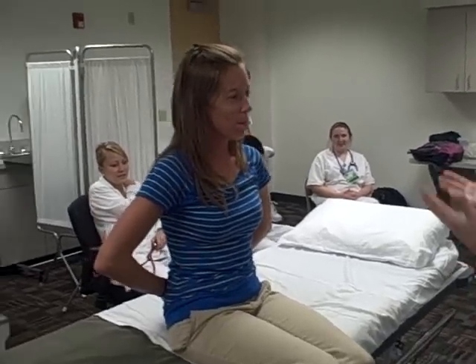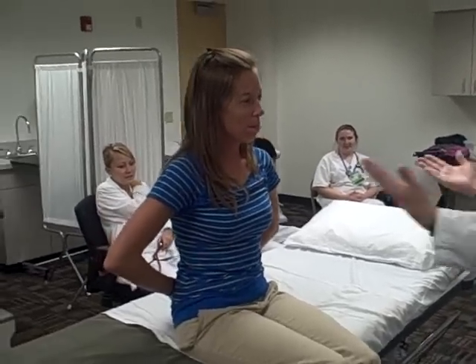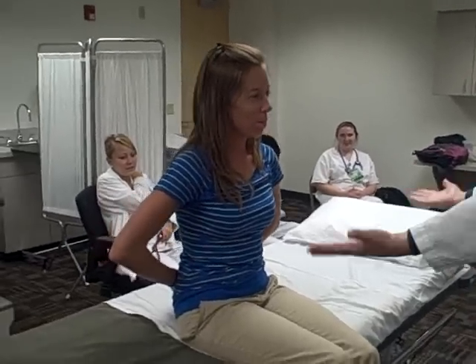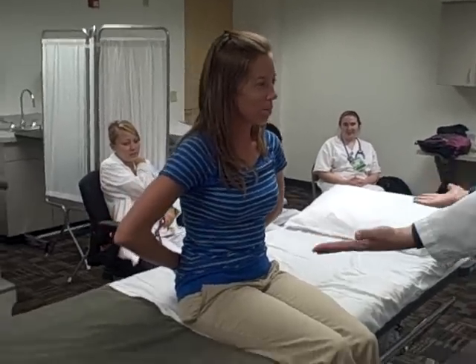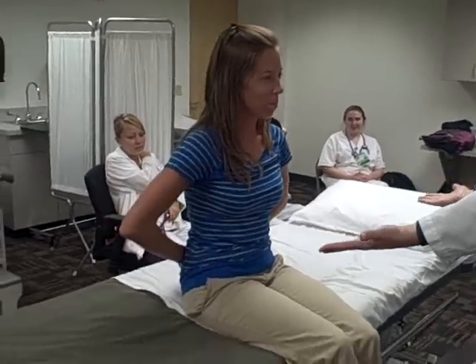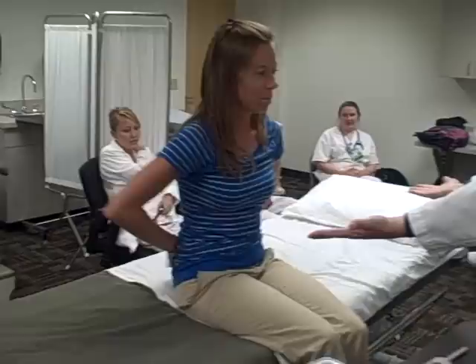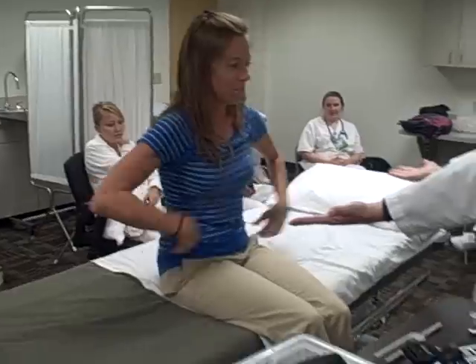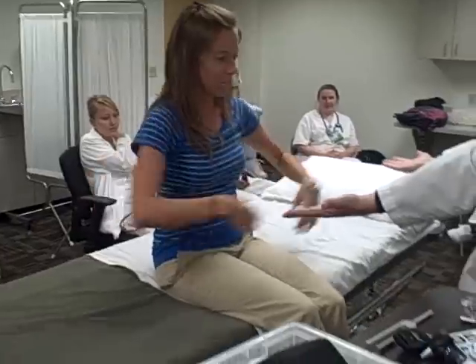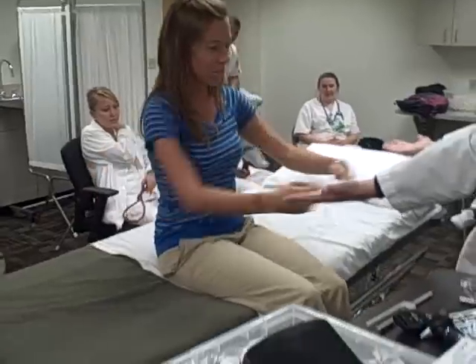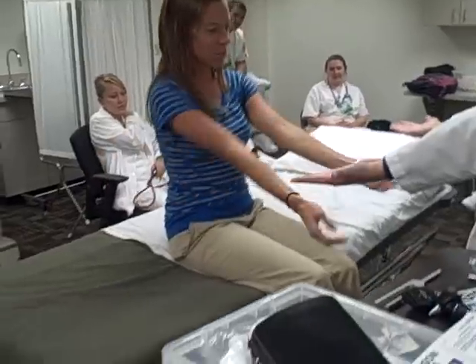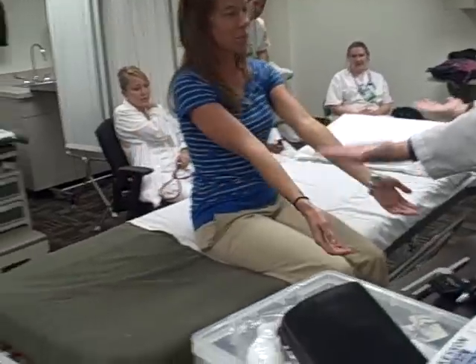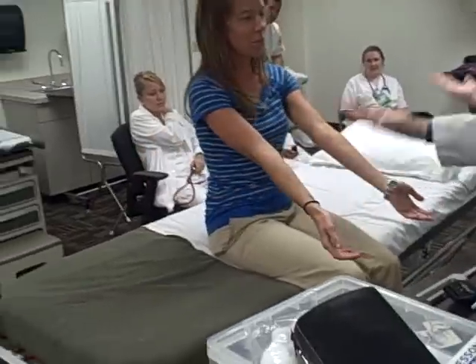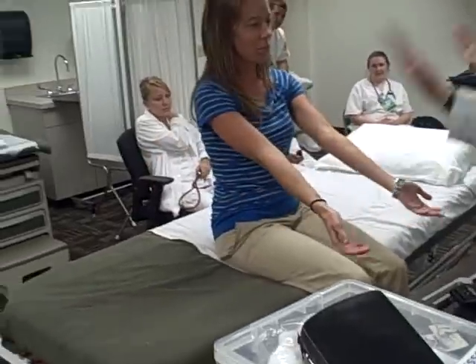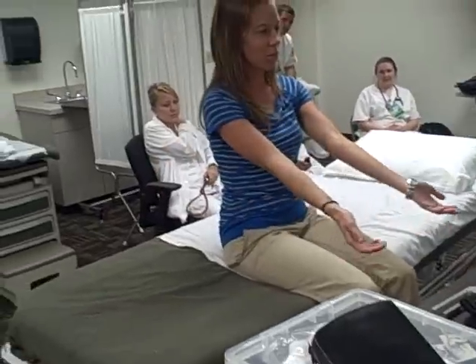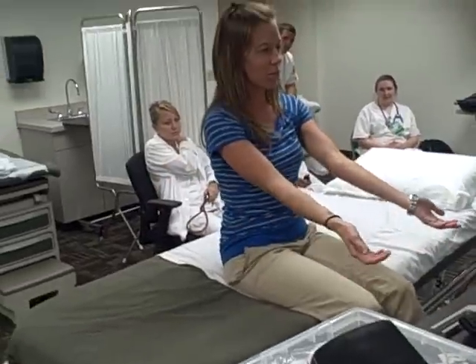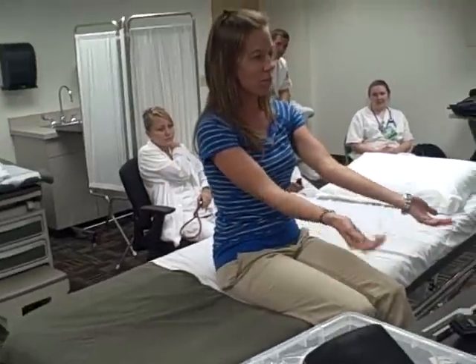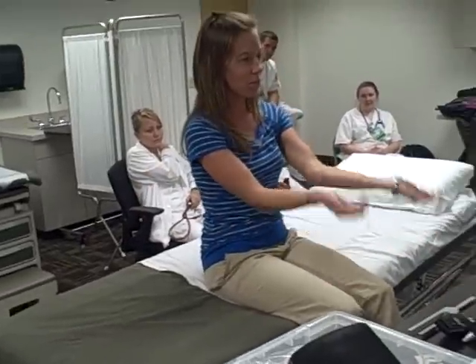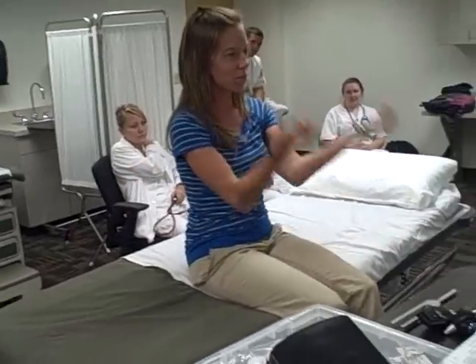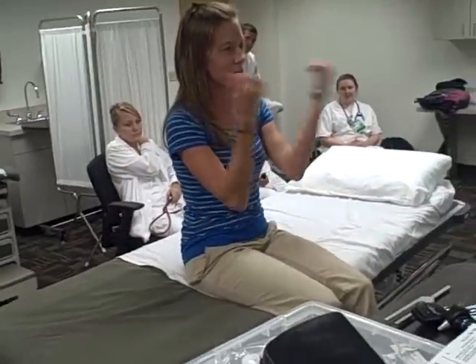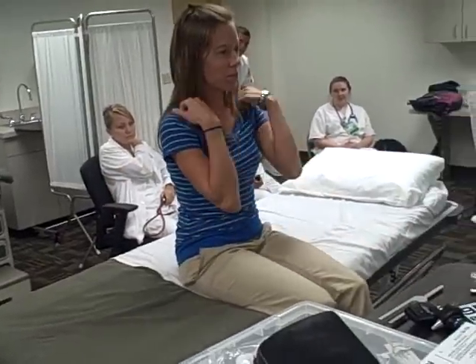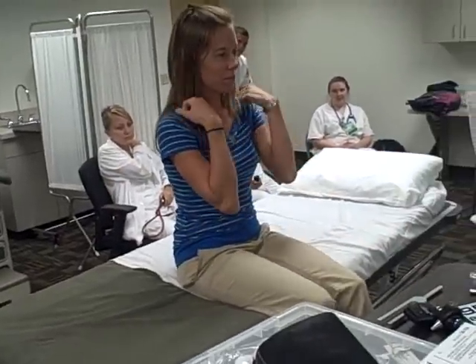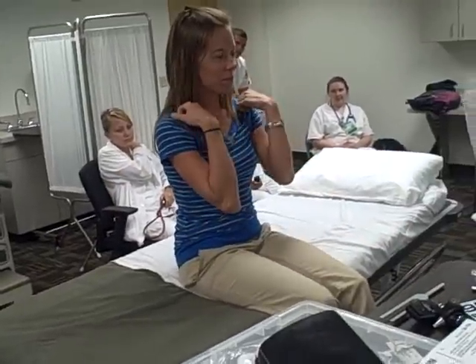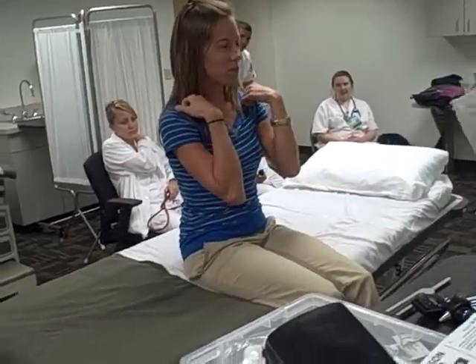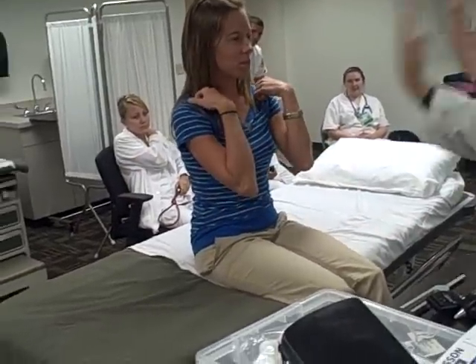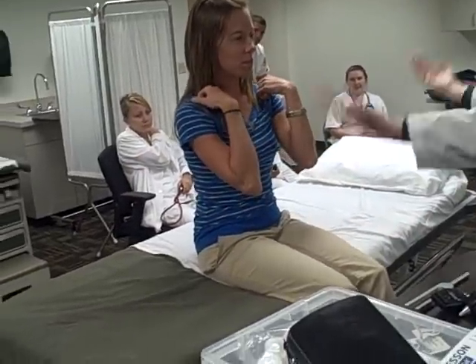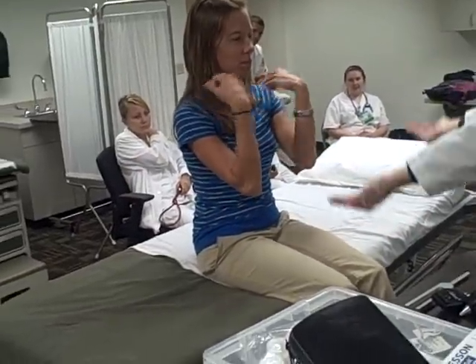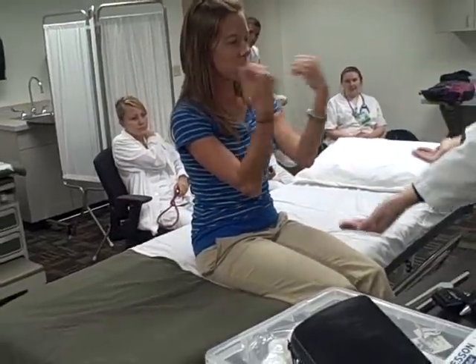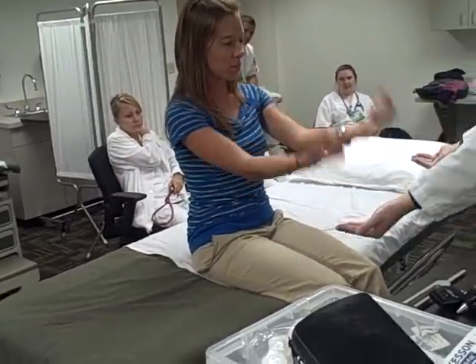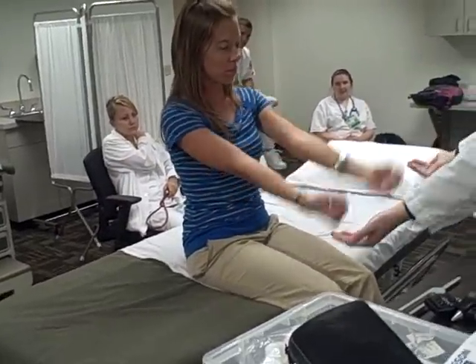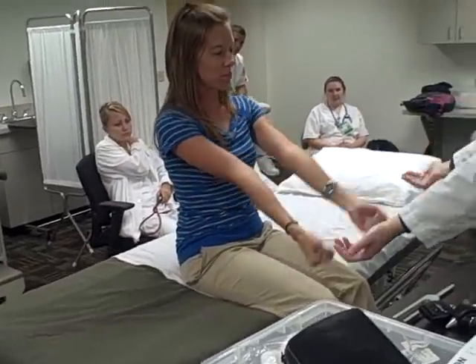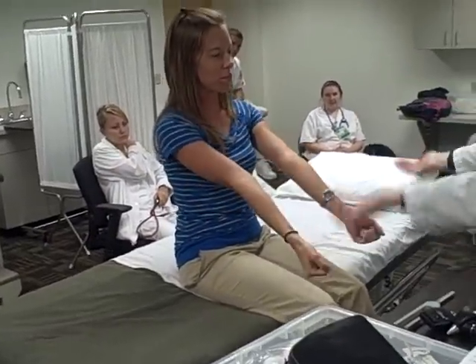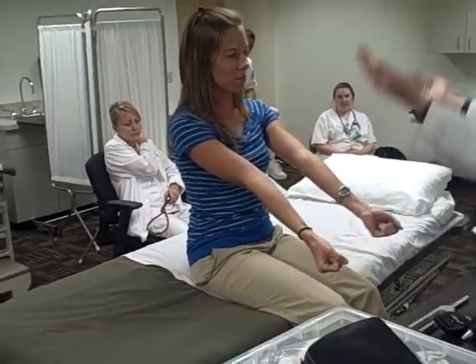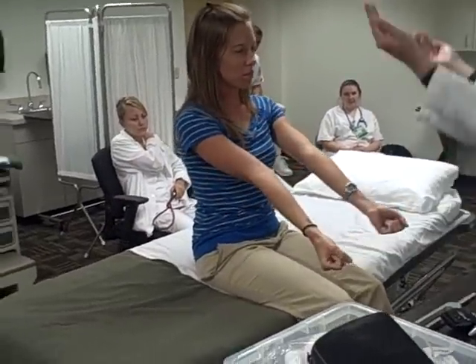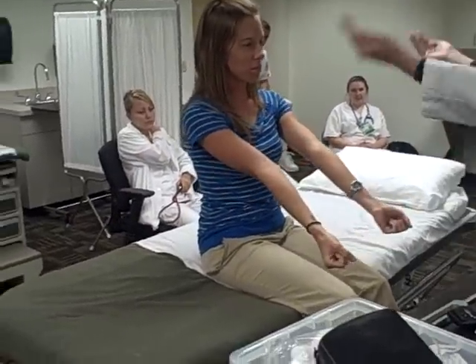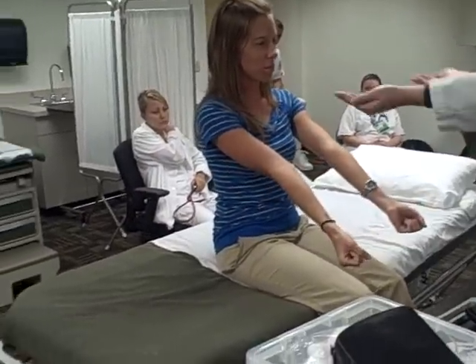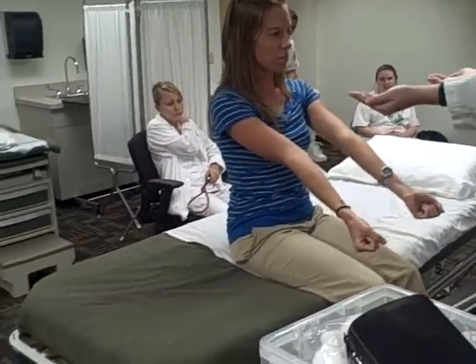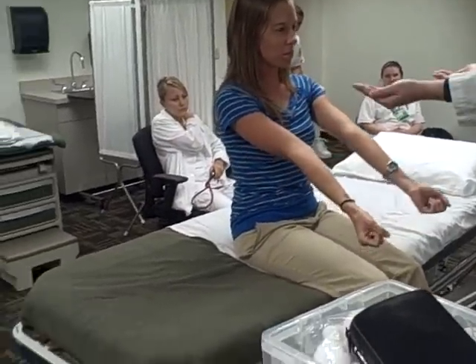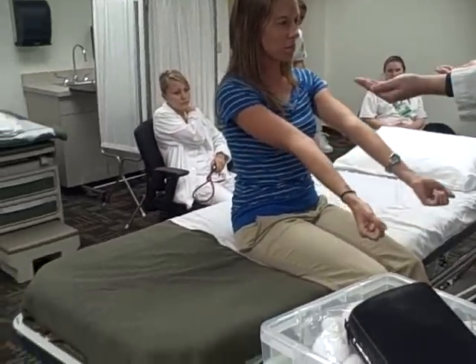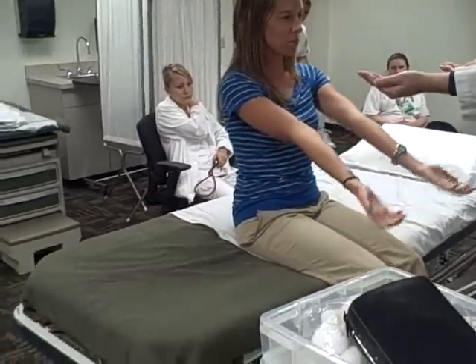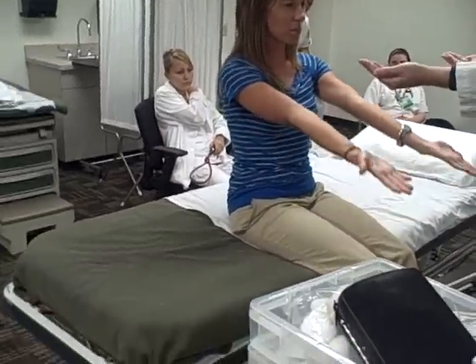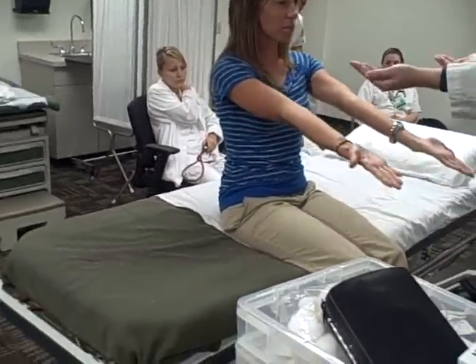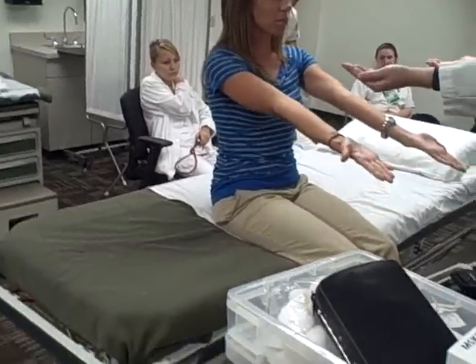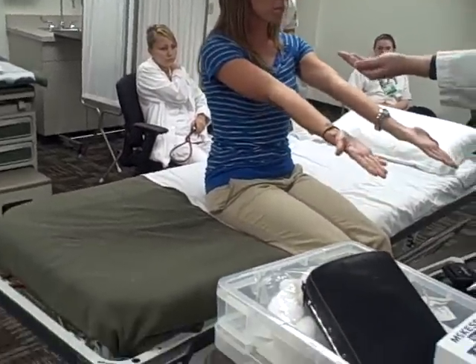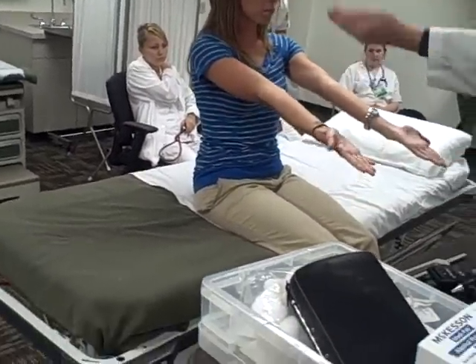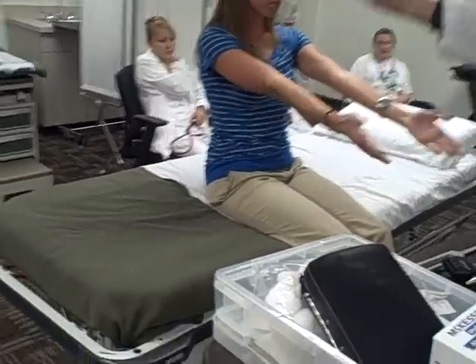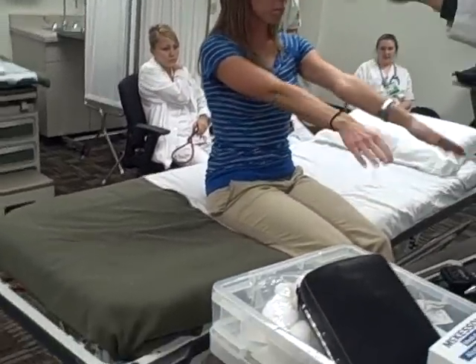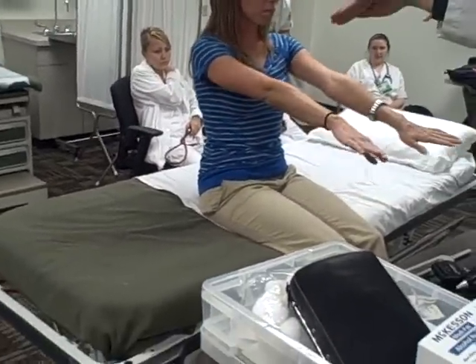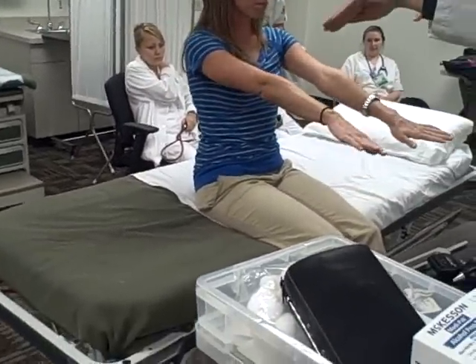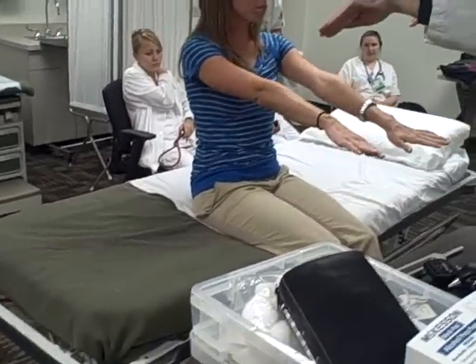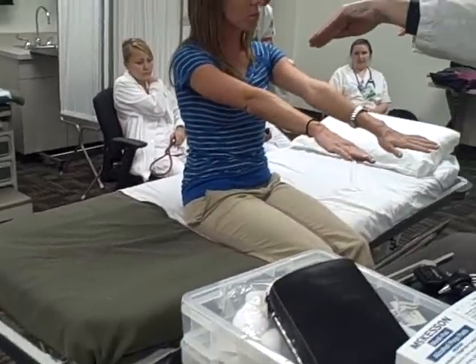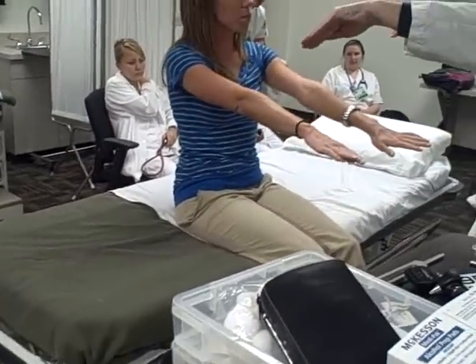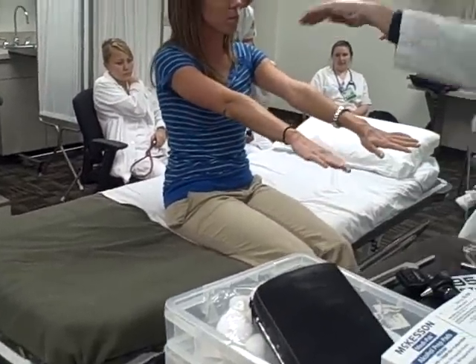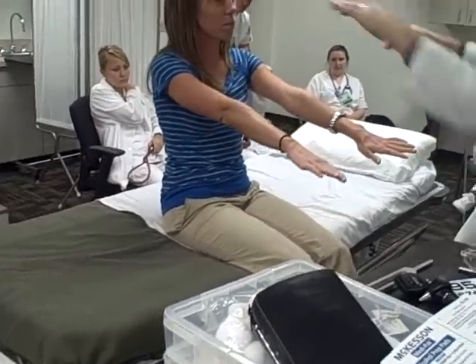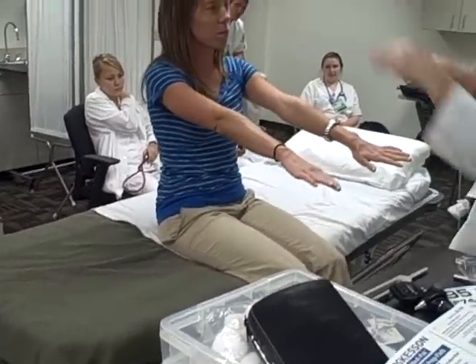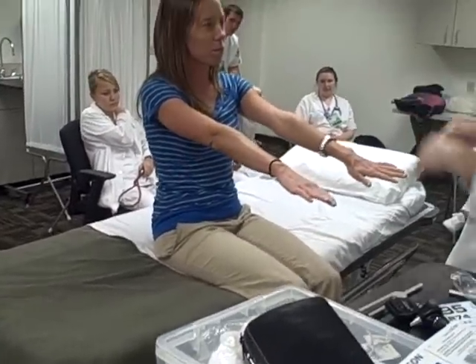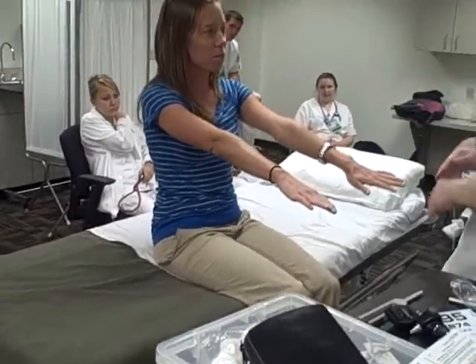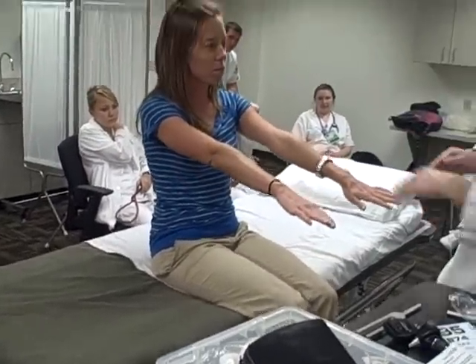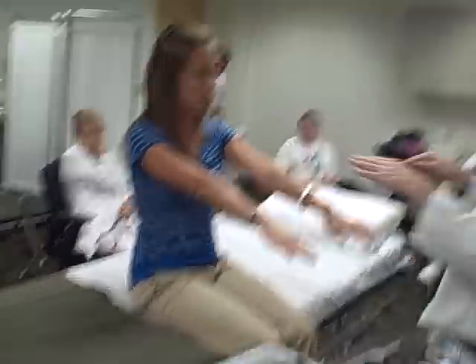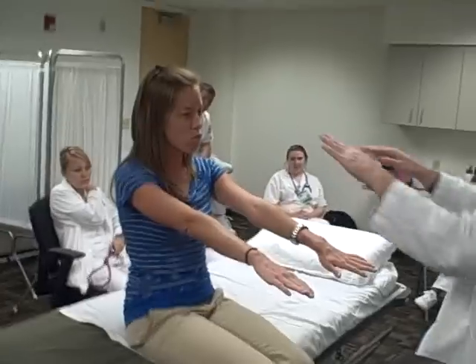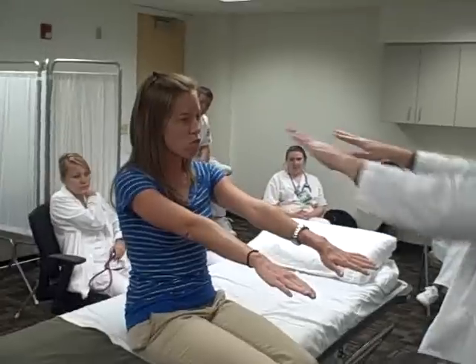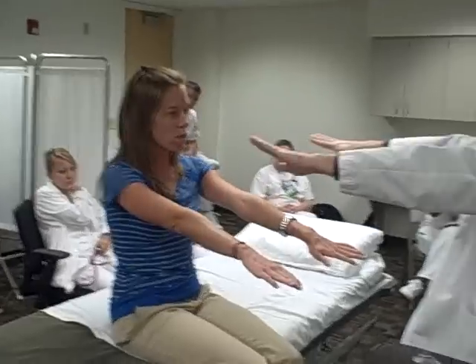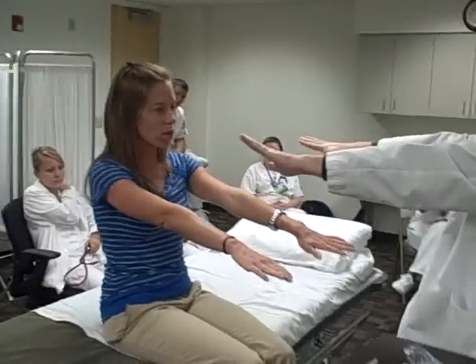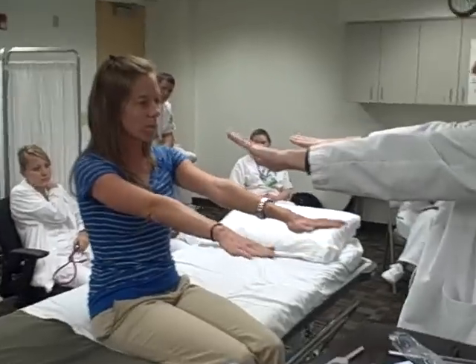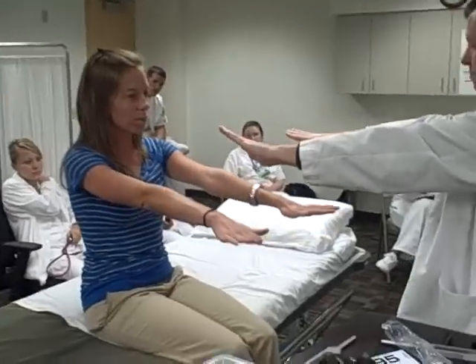And for the elbow, we're going to do flexion, extension, supination, pronation.